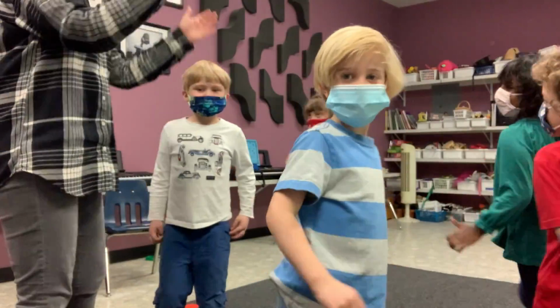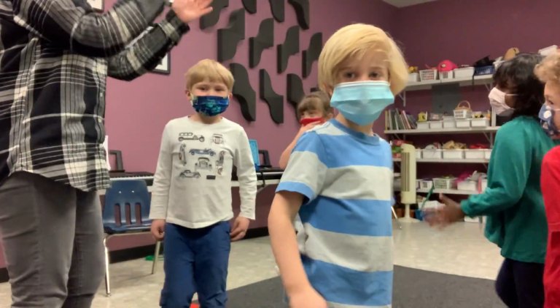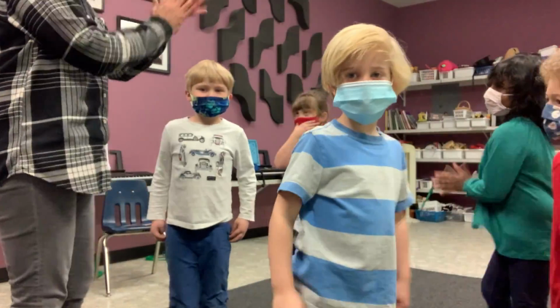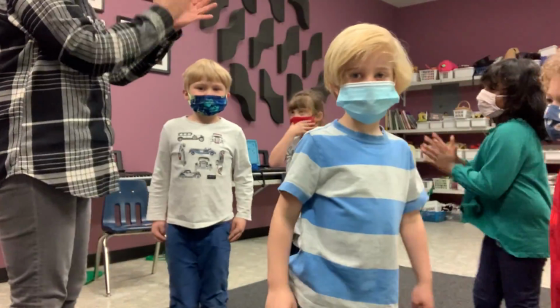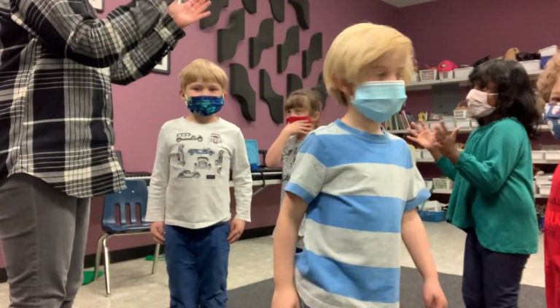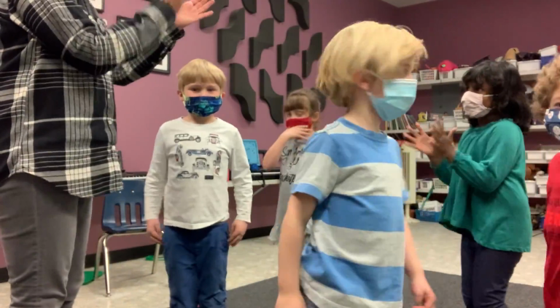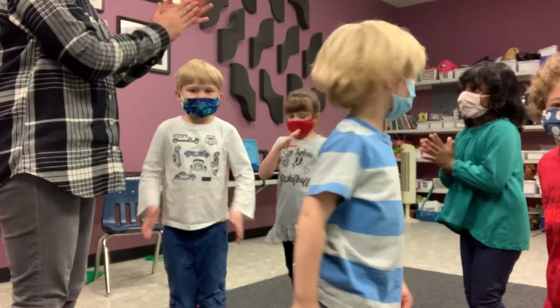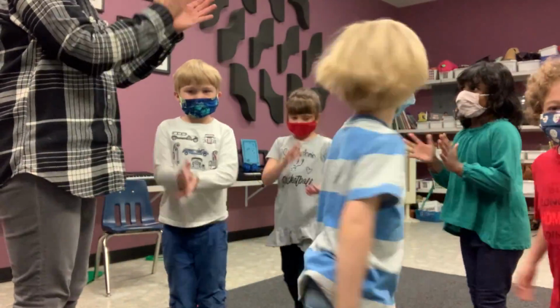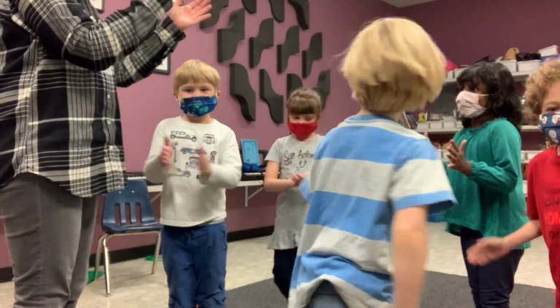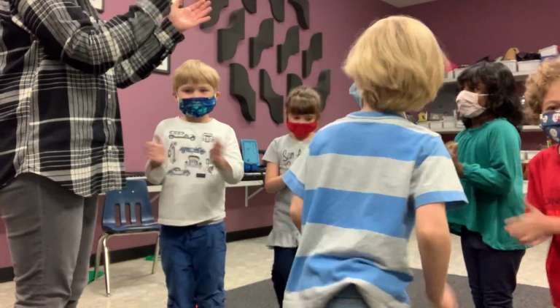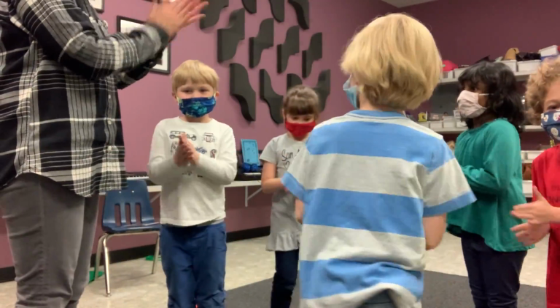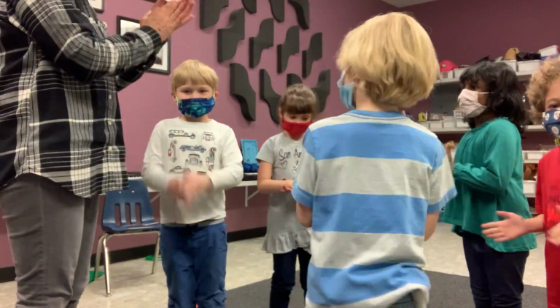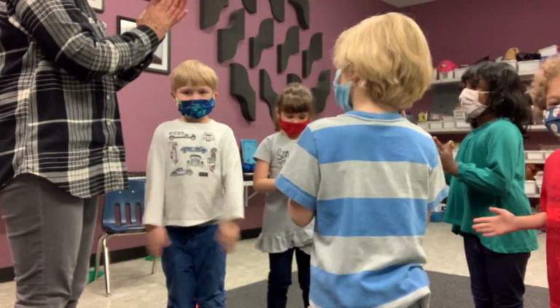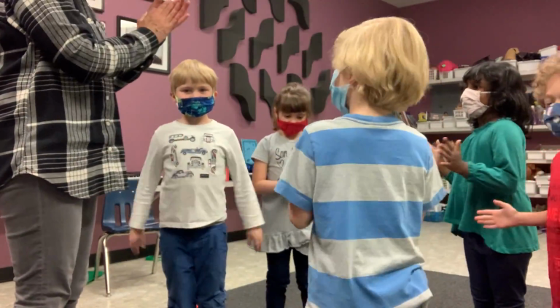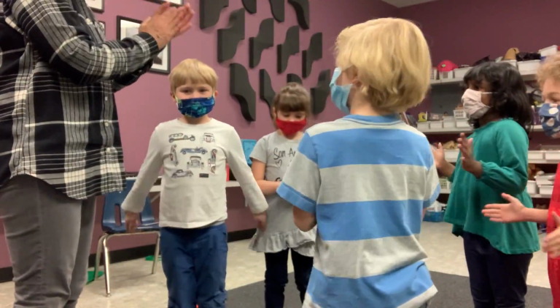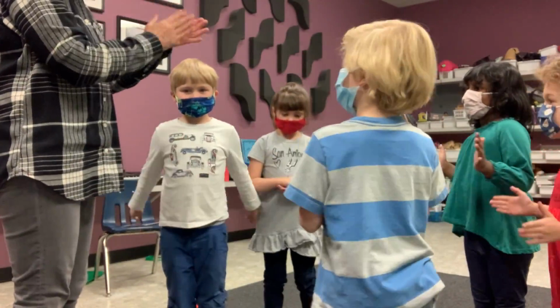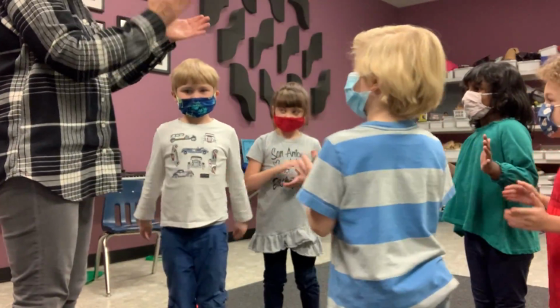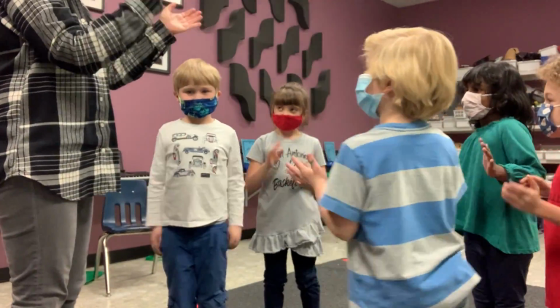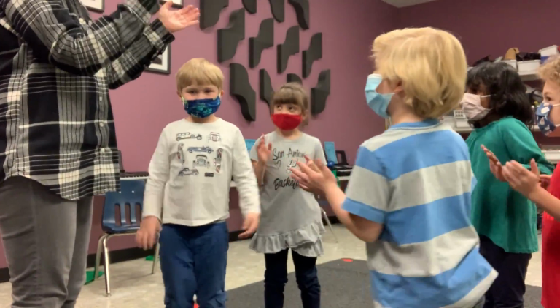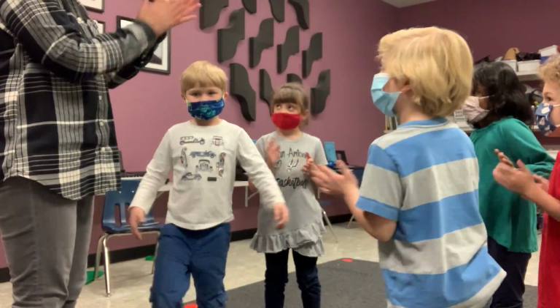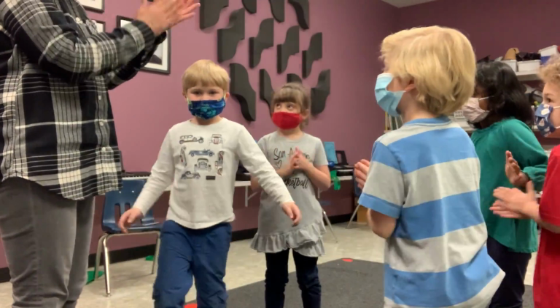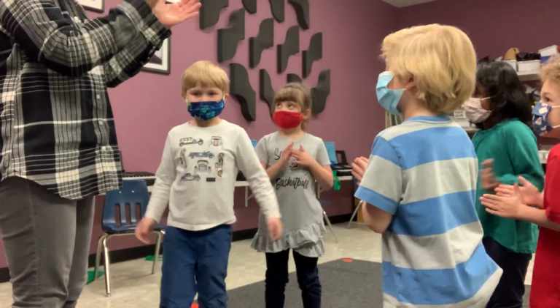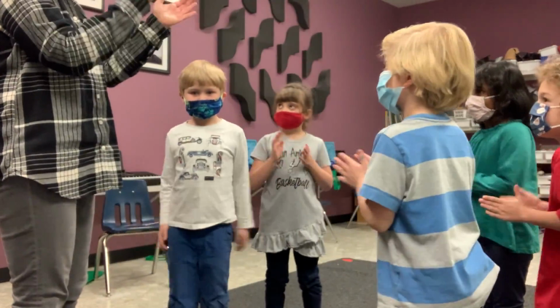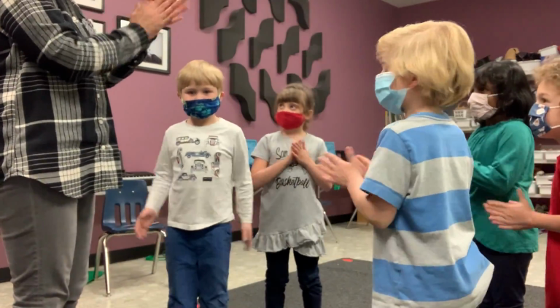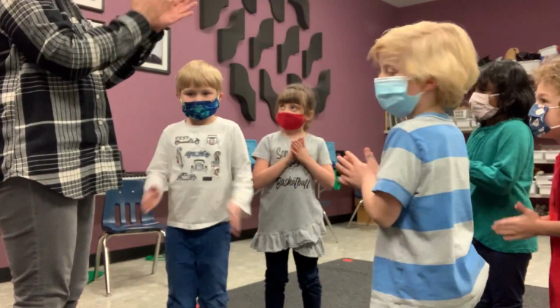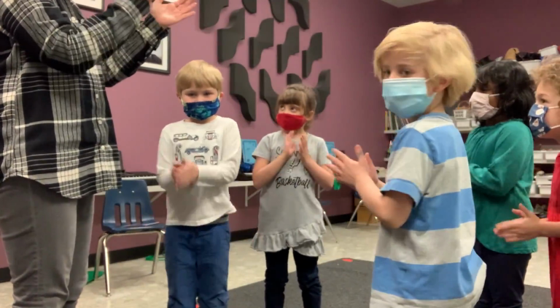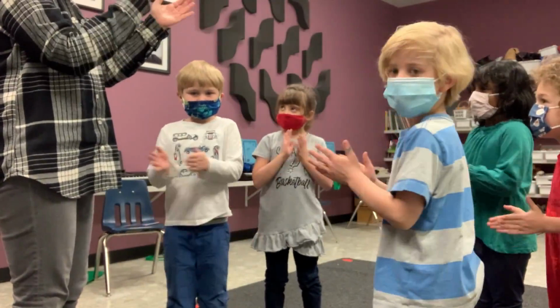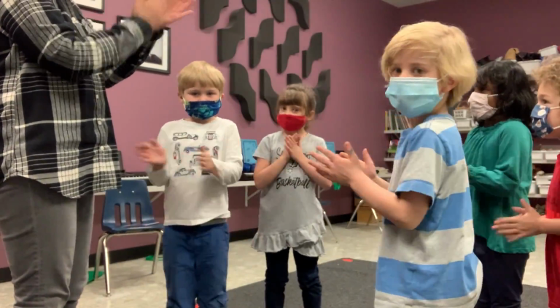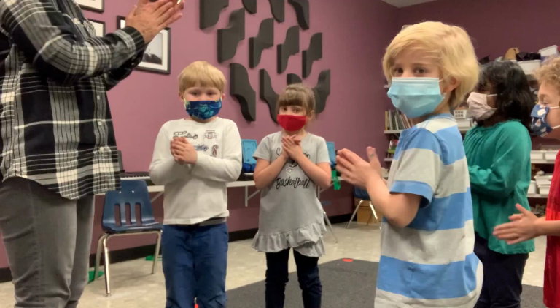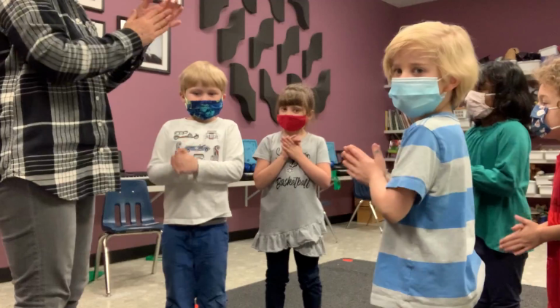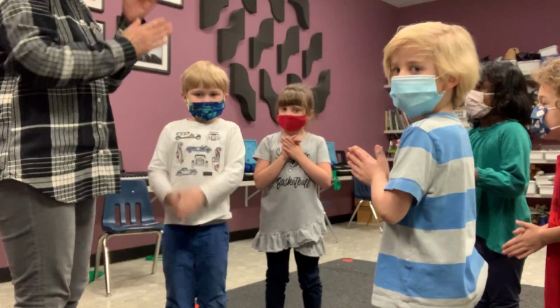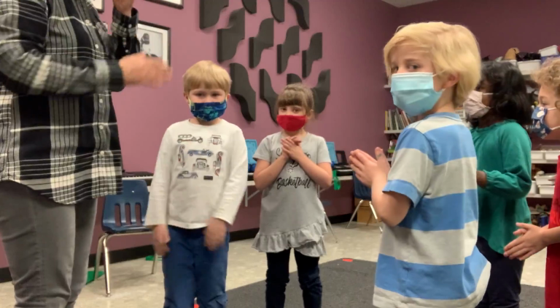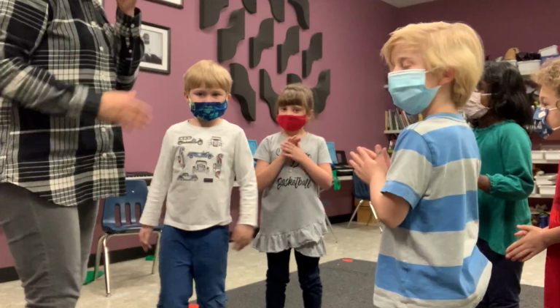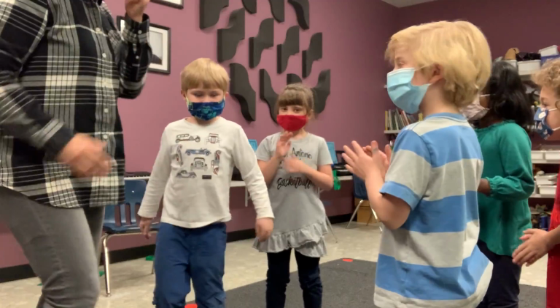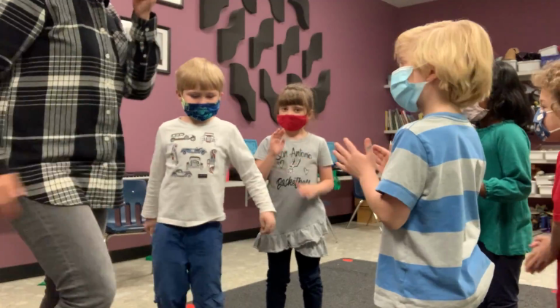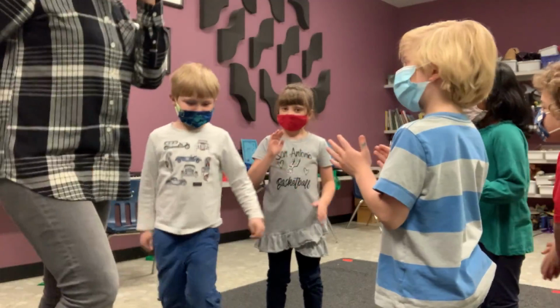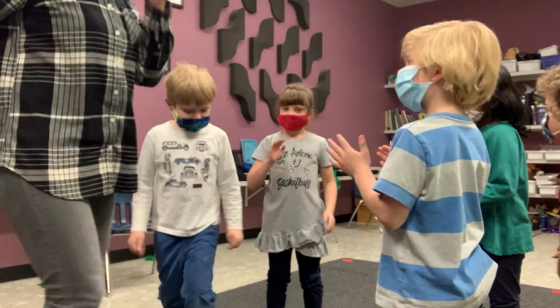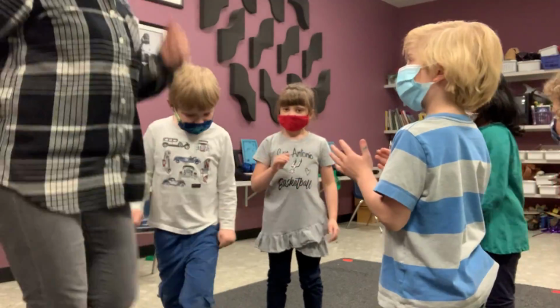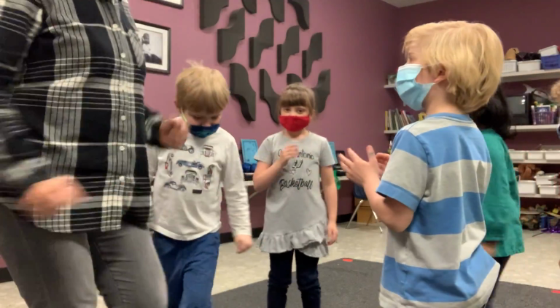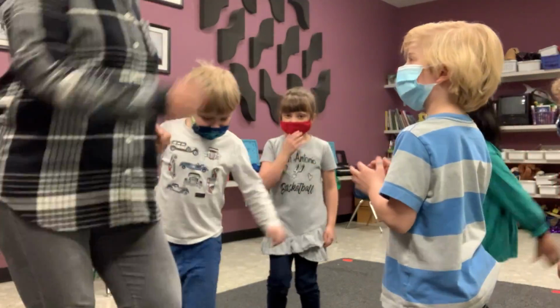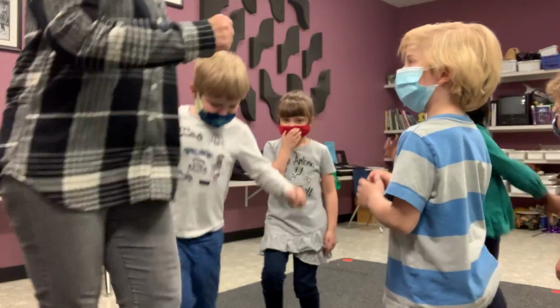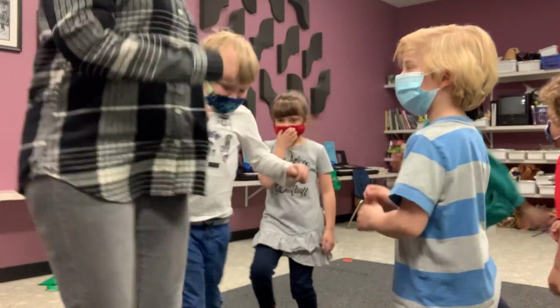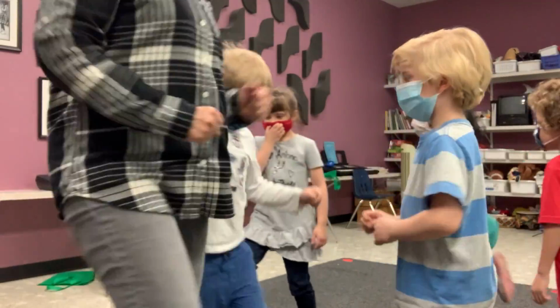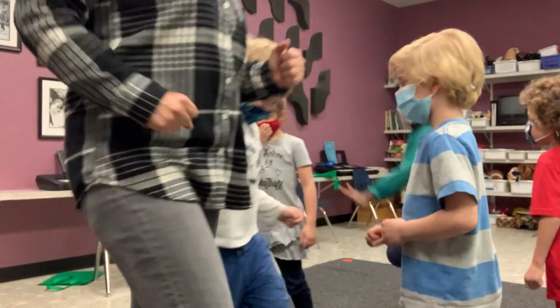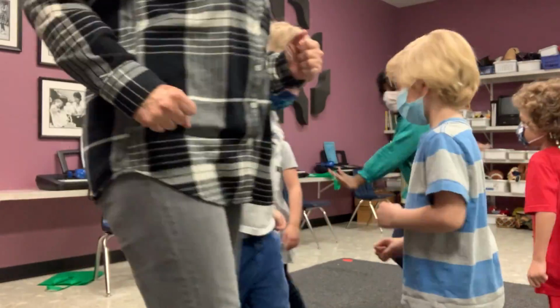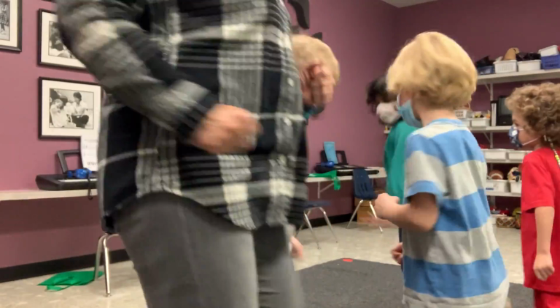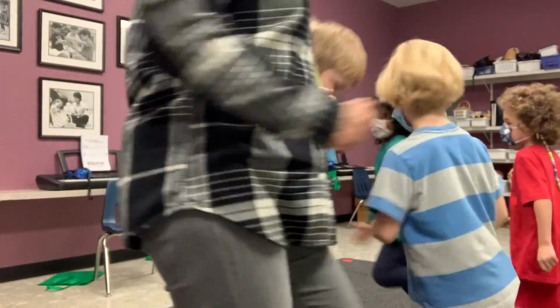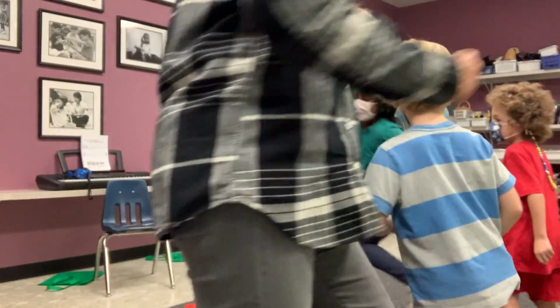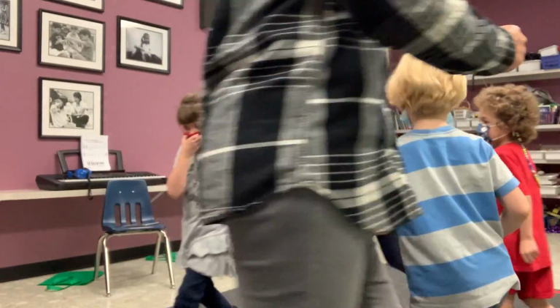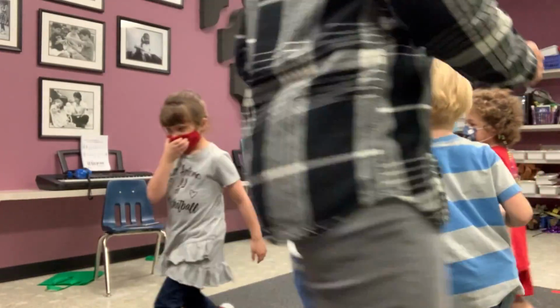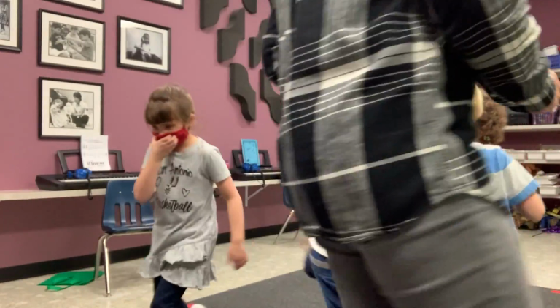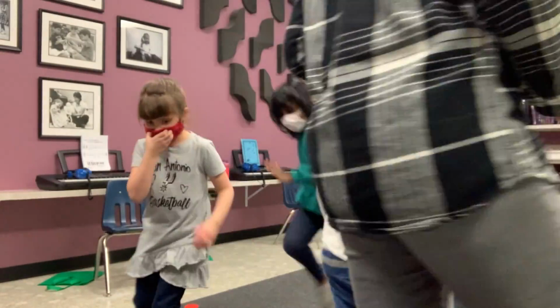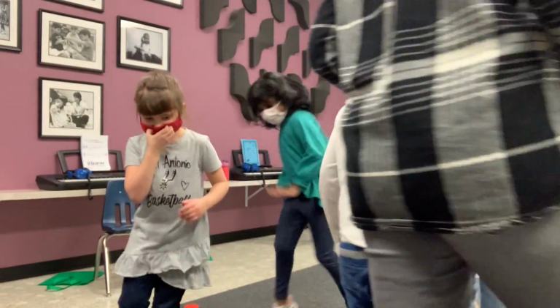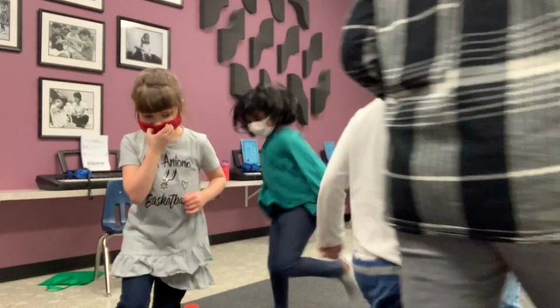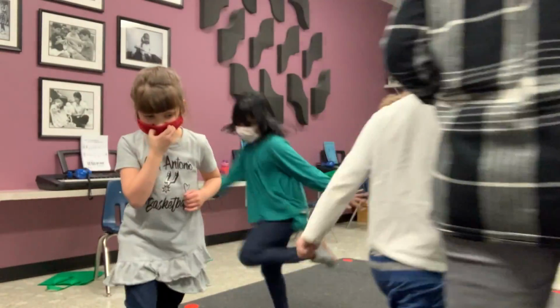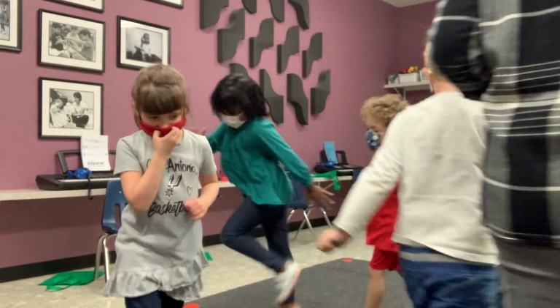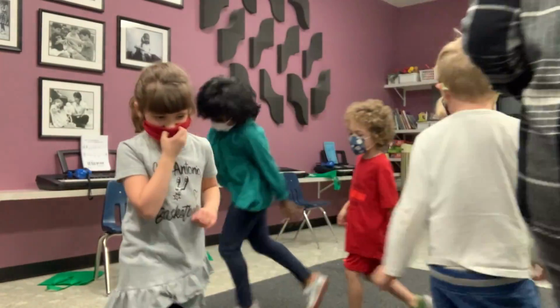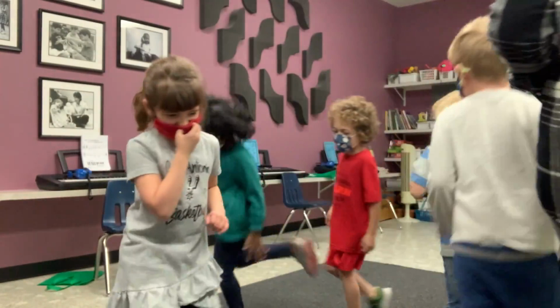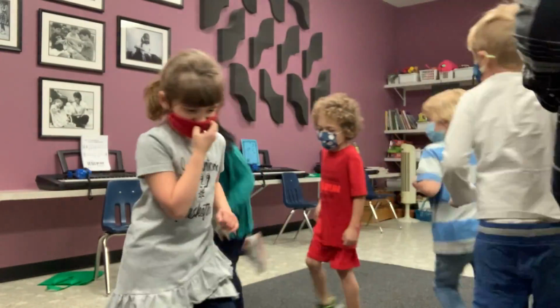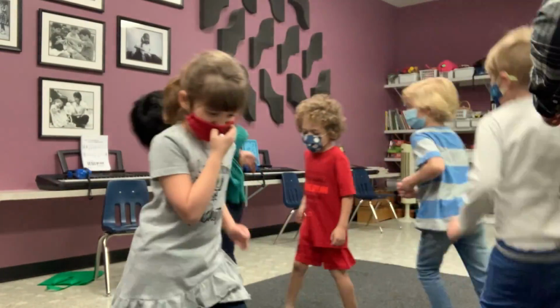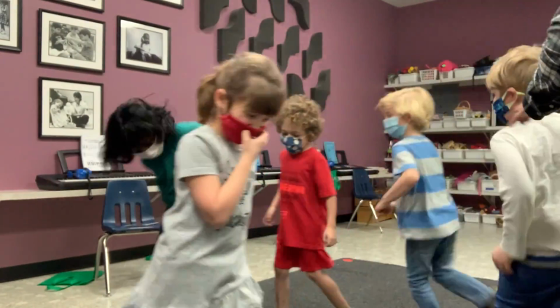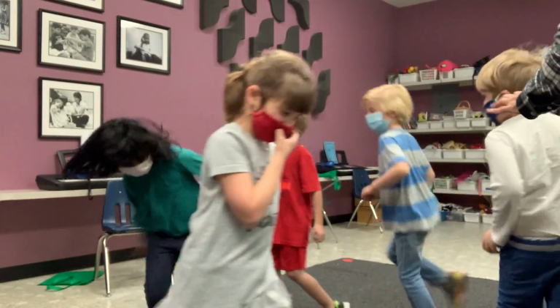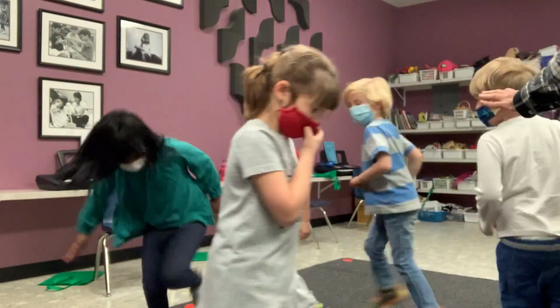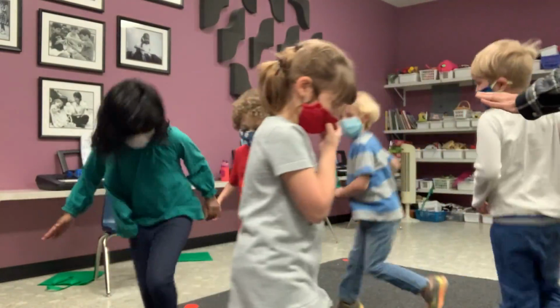Clap, clap, clap, clap. Skip, skip, skip, skip, skip. And stop.